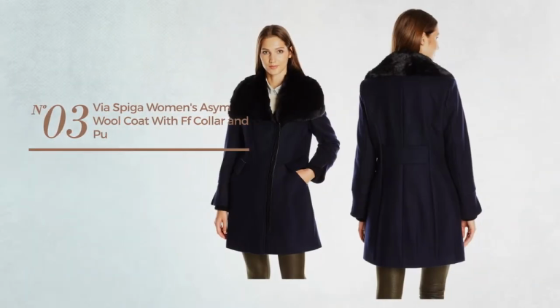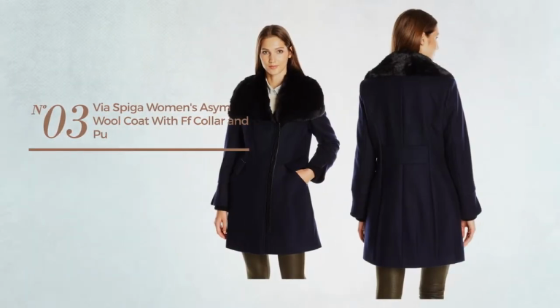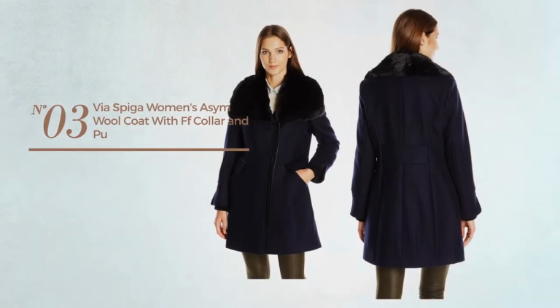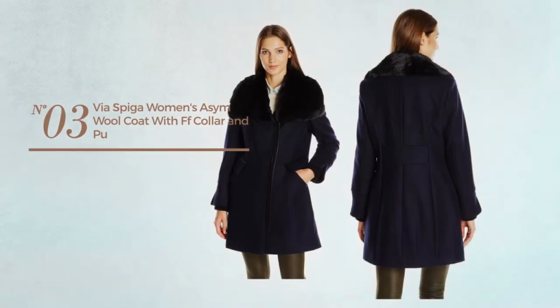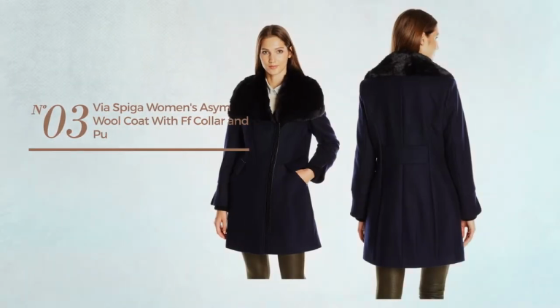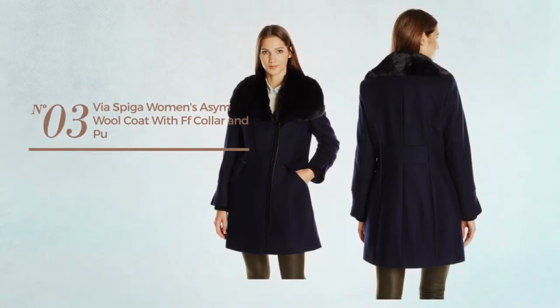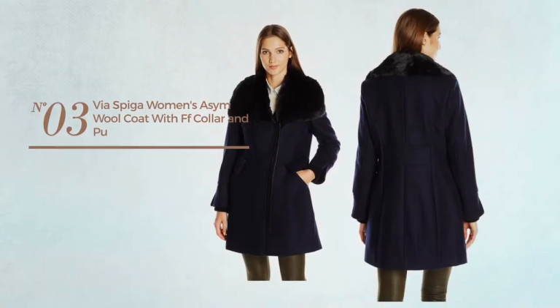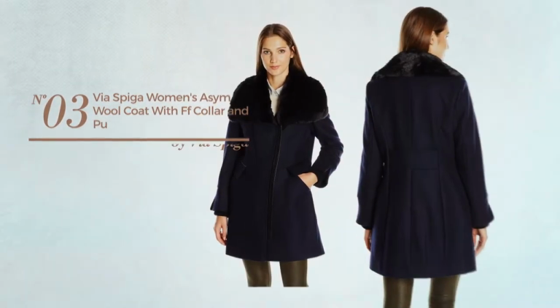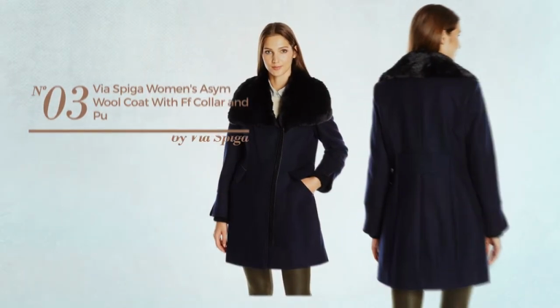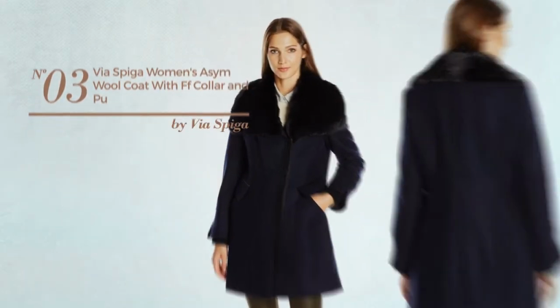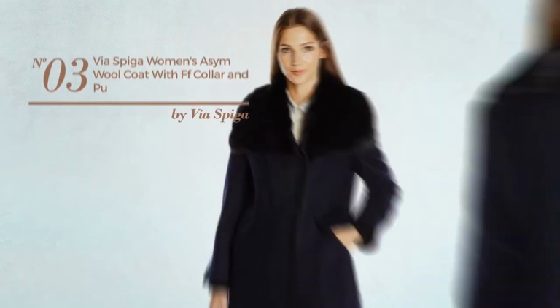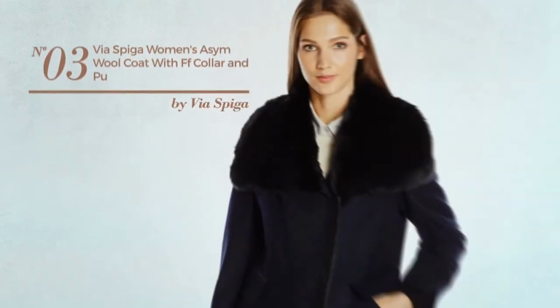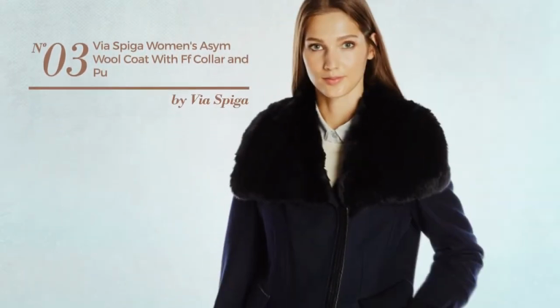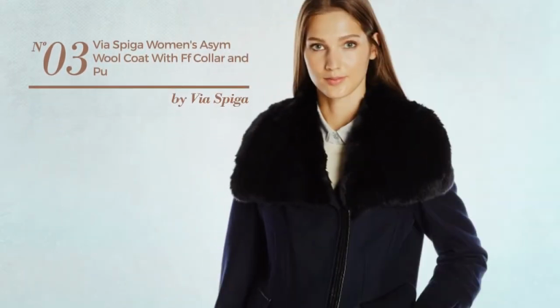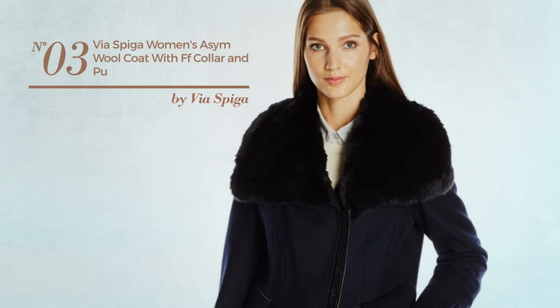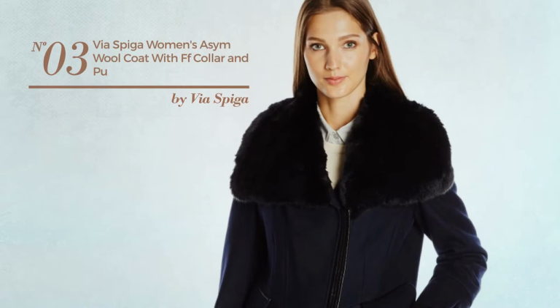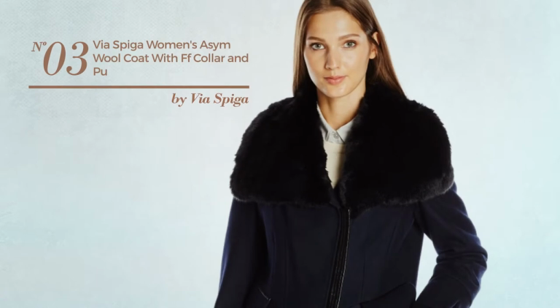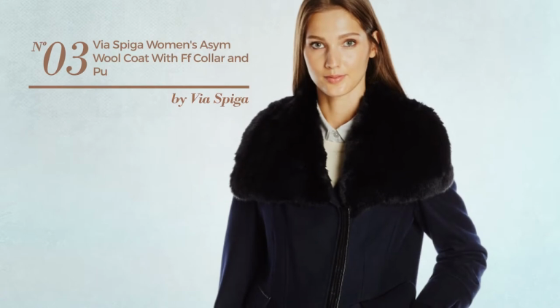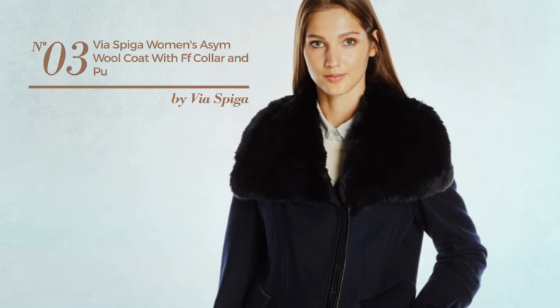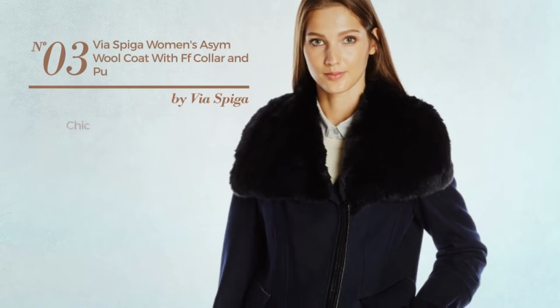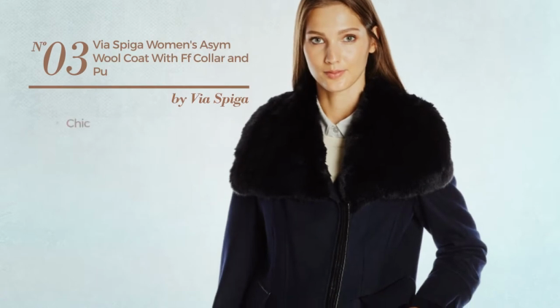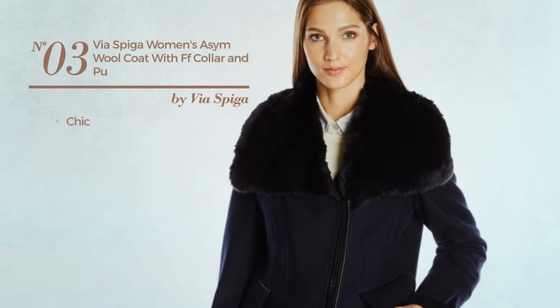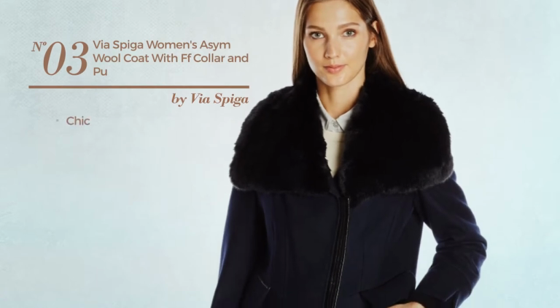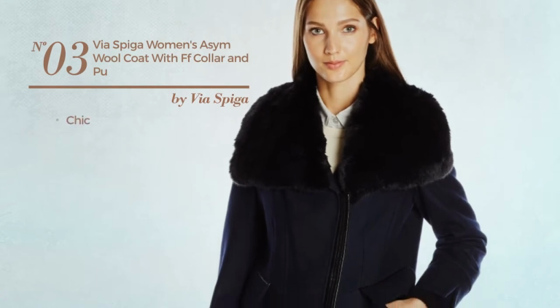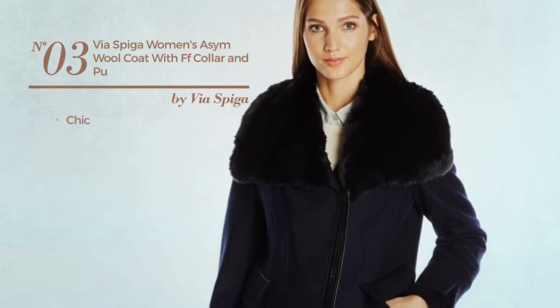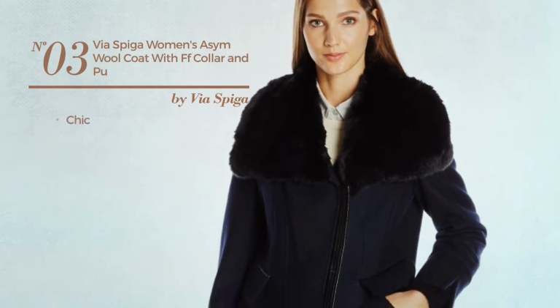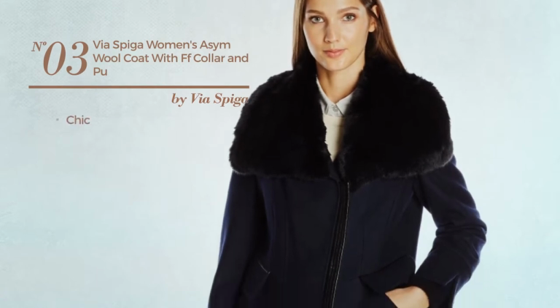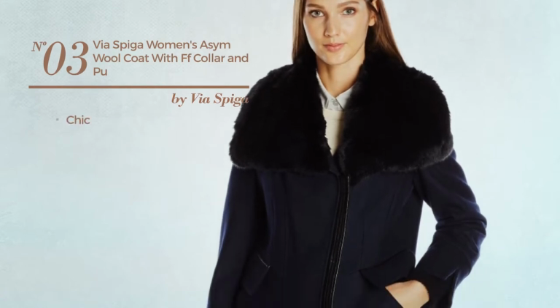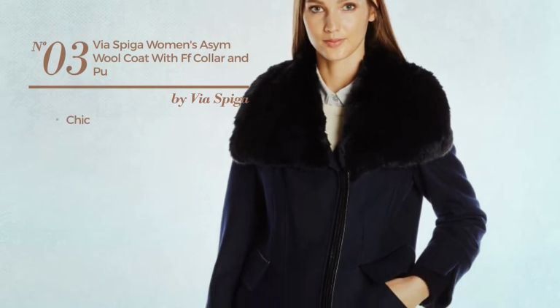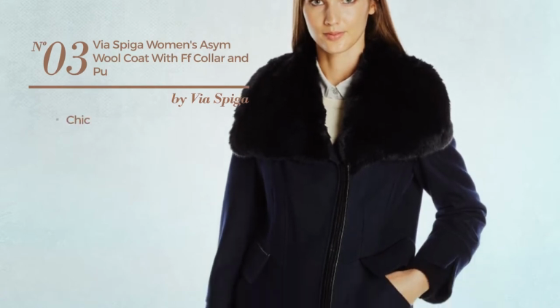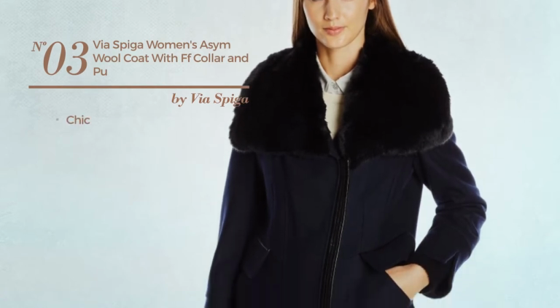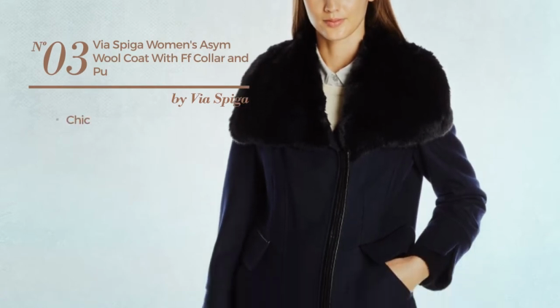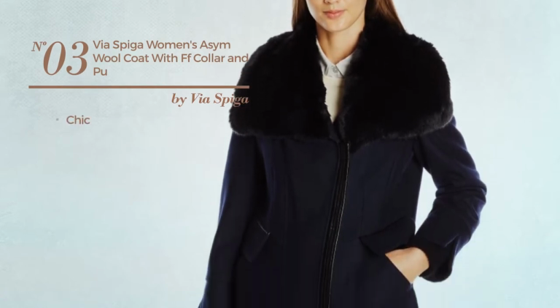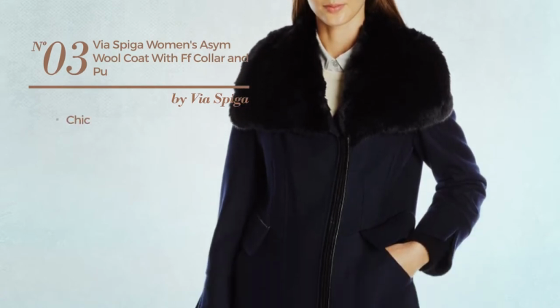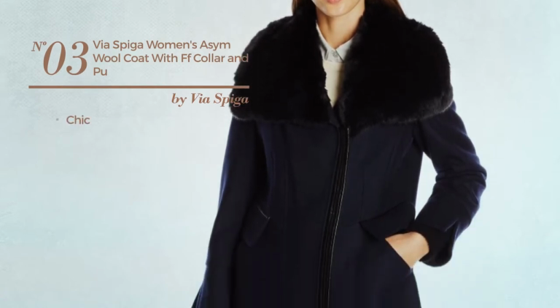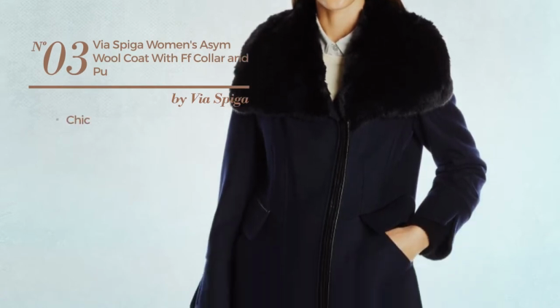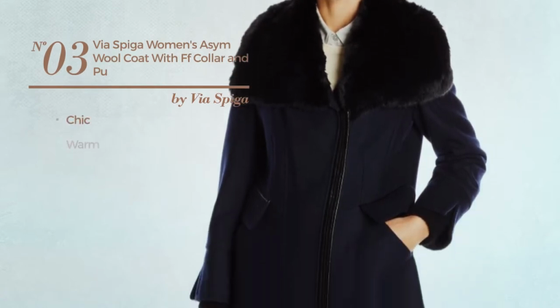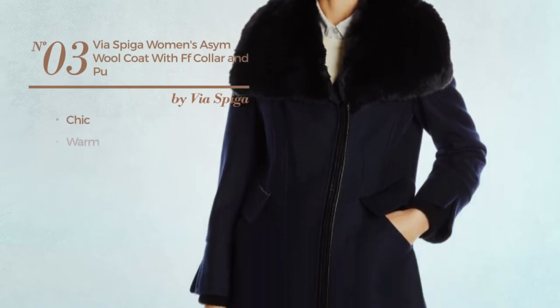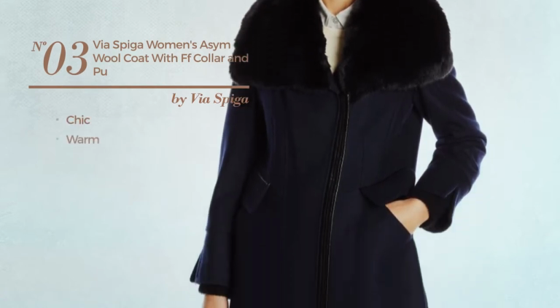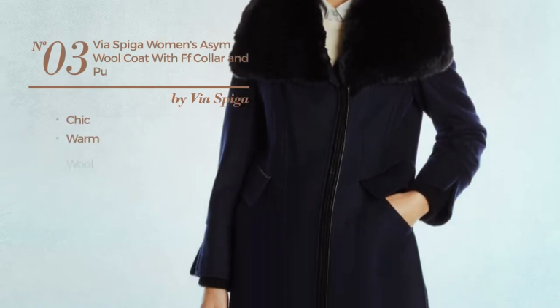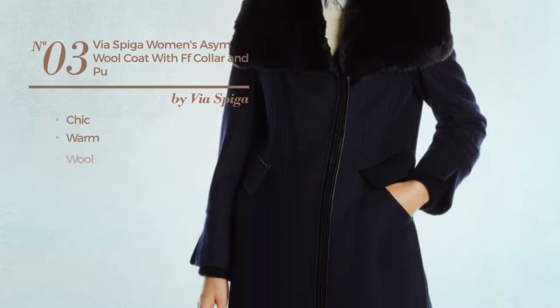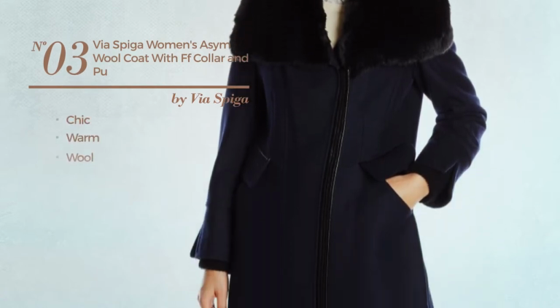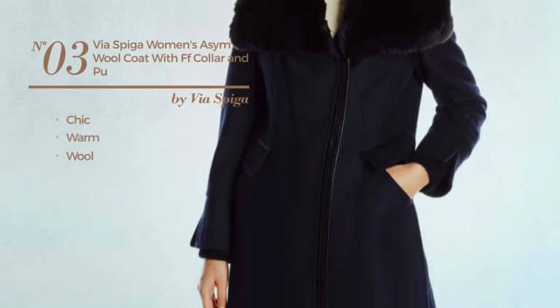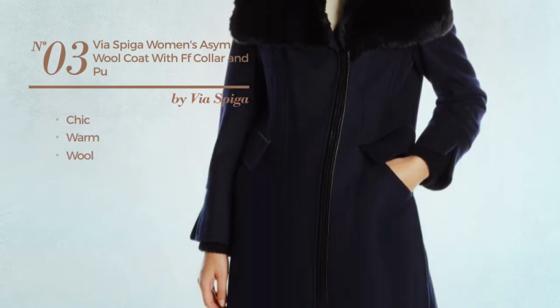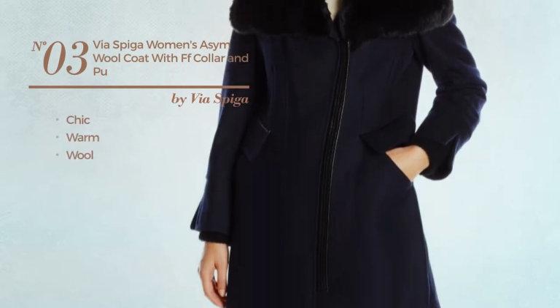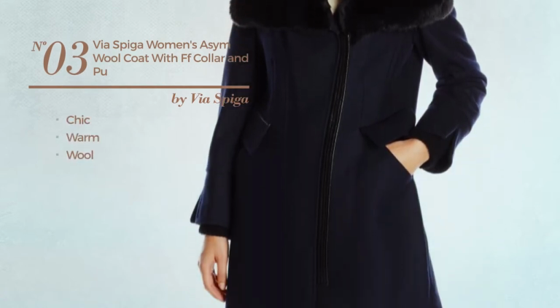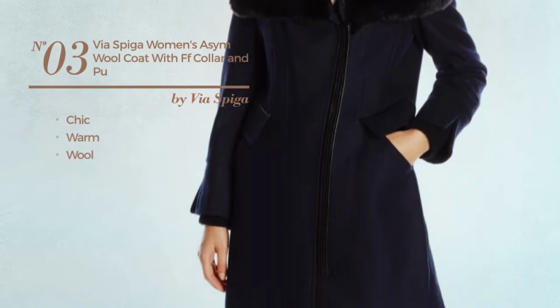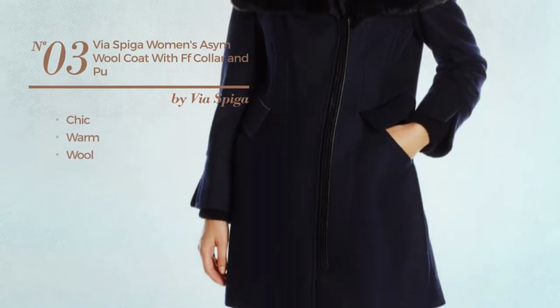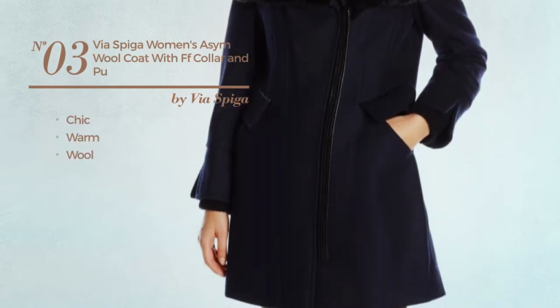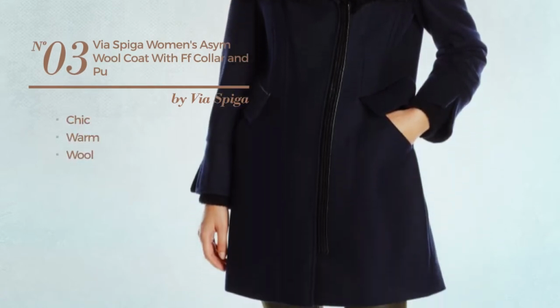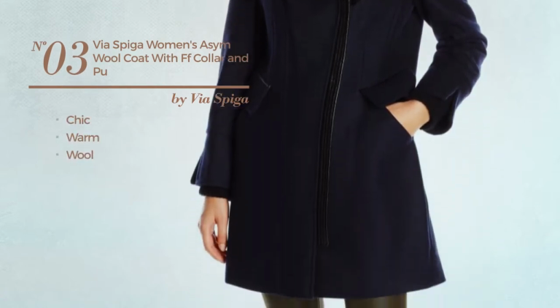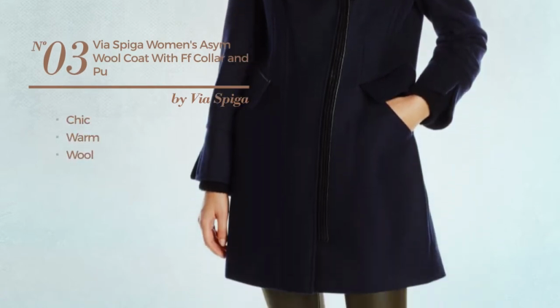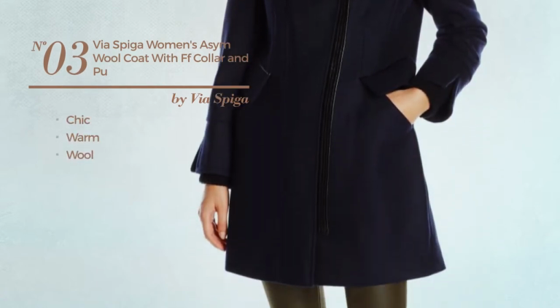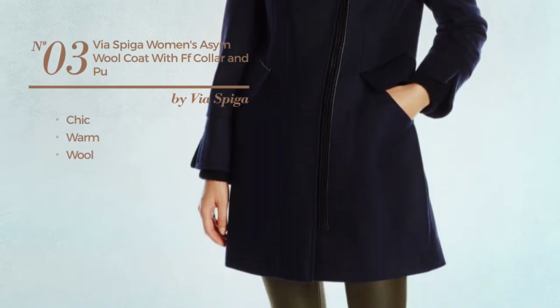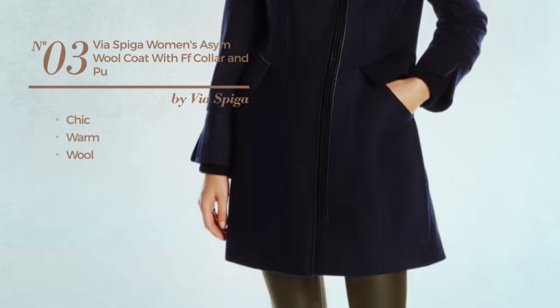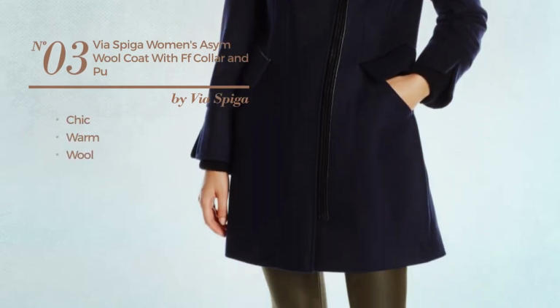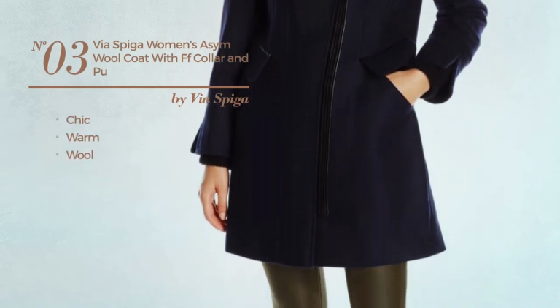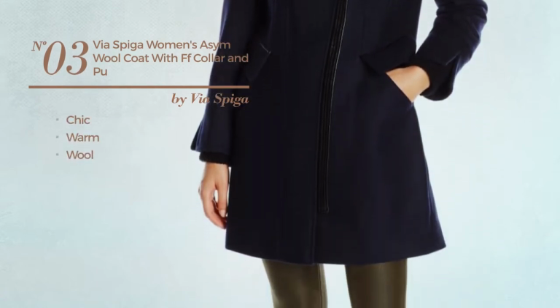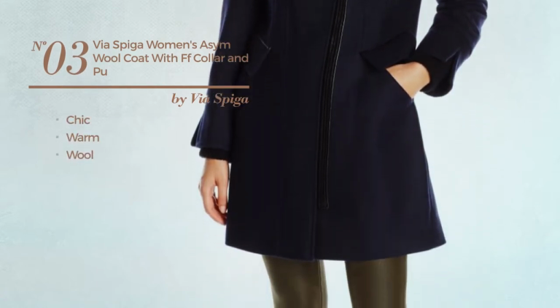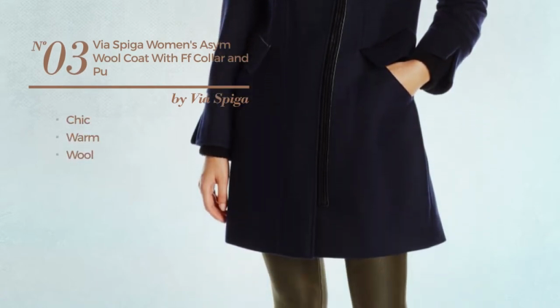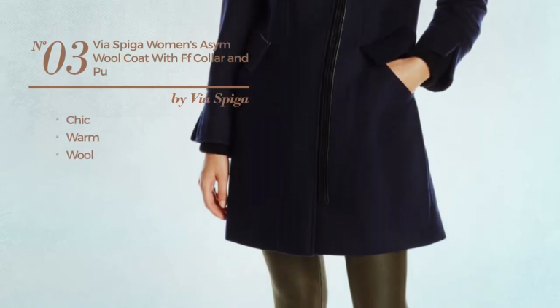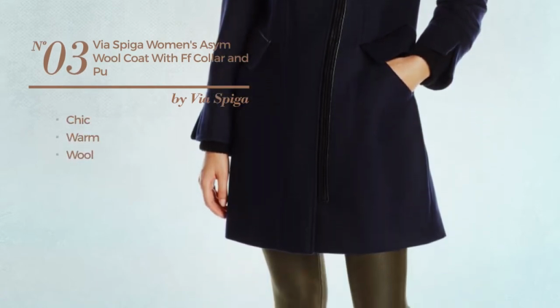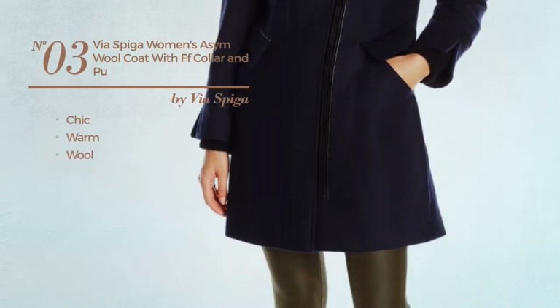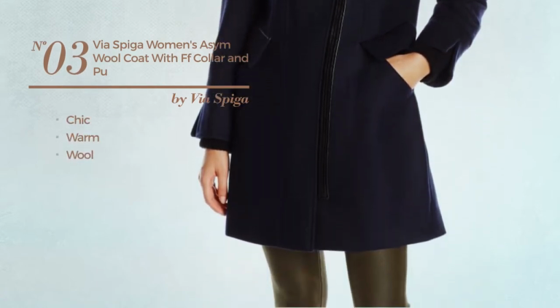Number 3. Featuring a chic design, made of warm wool. Available just in this color.